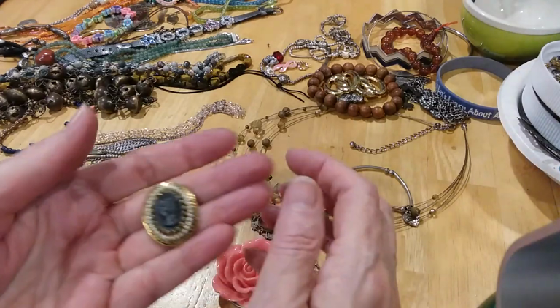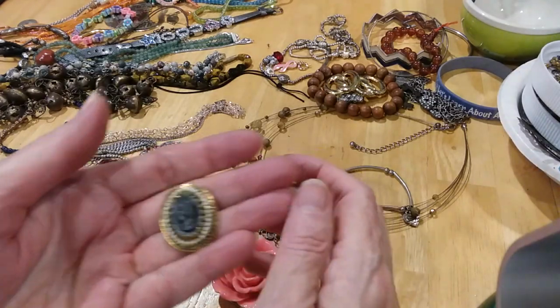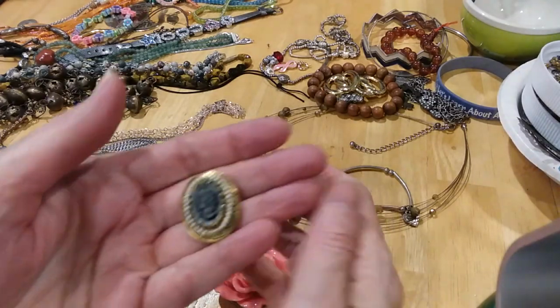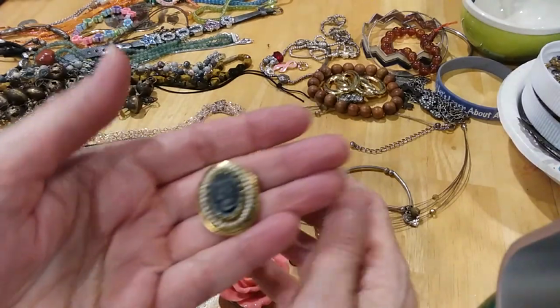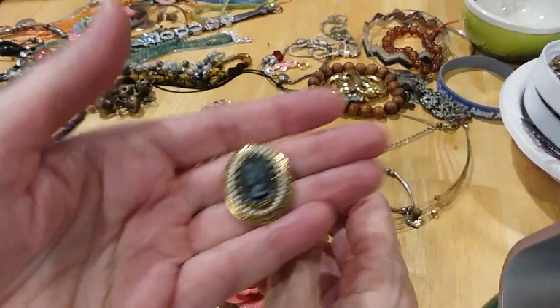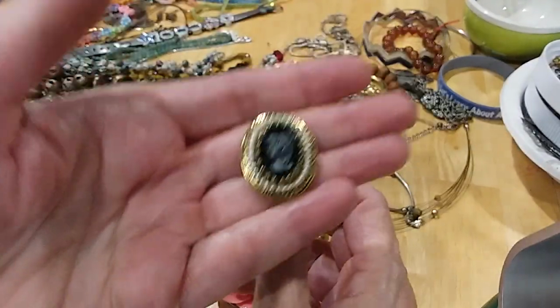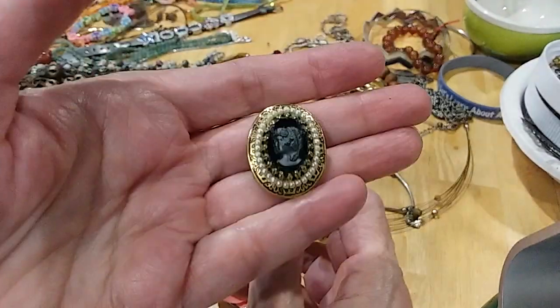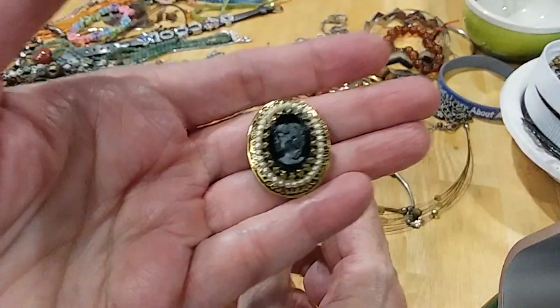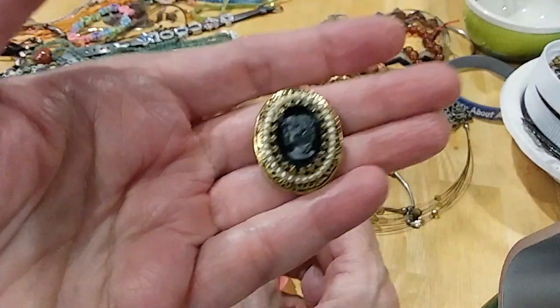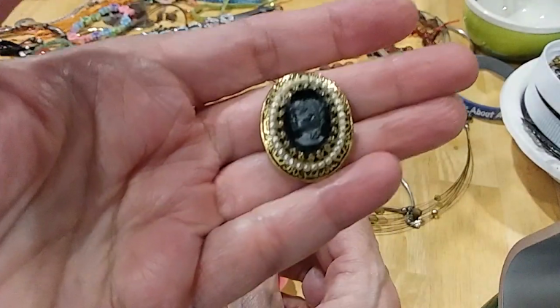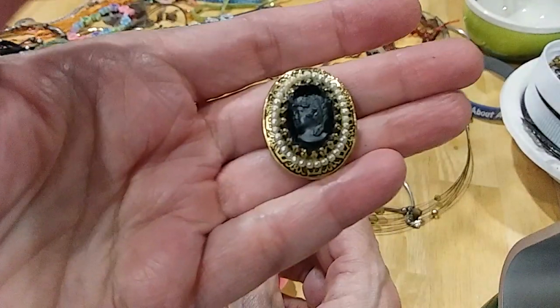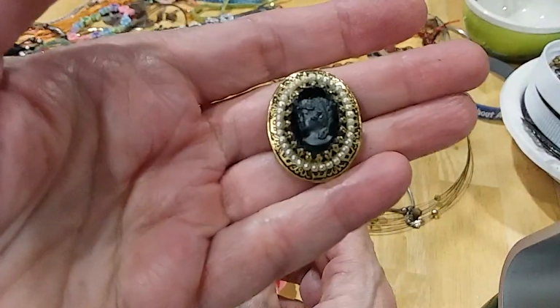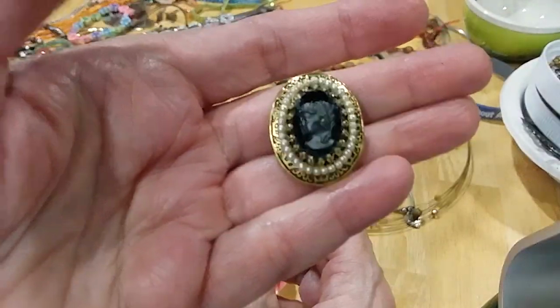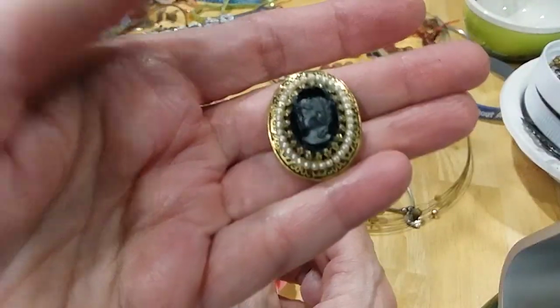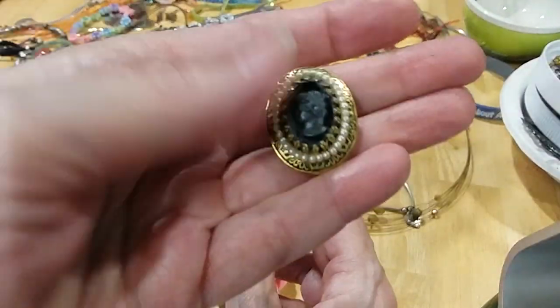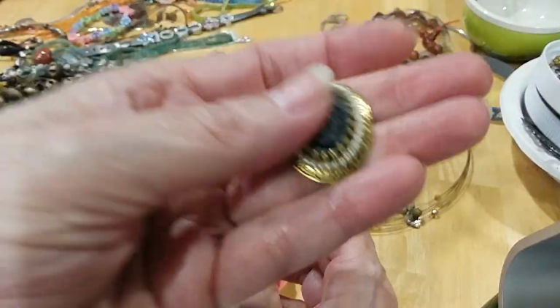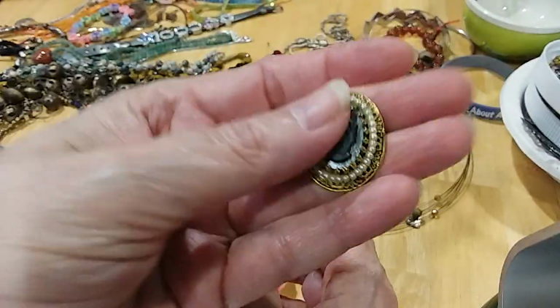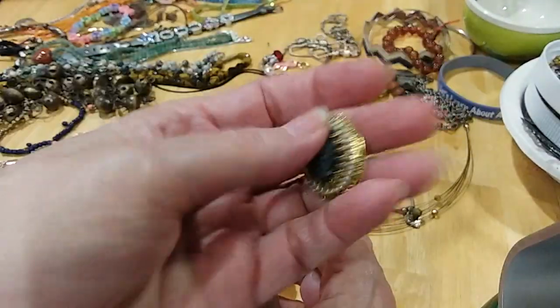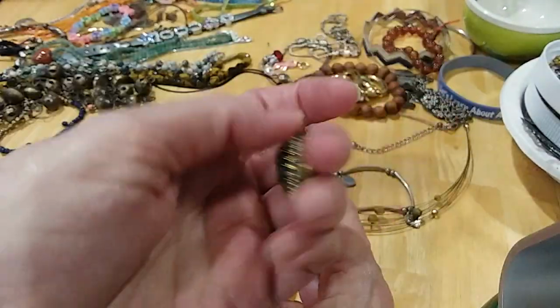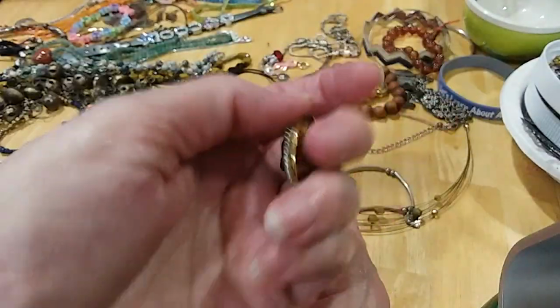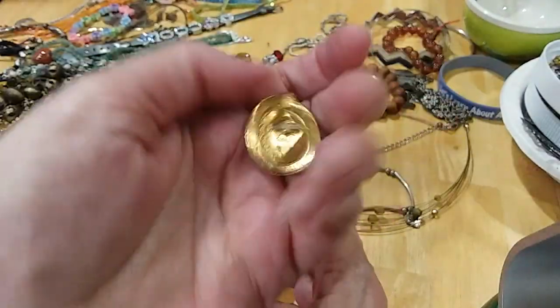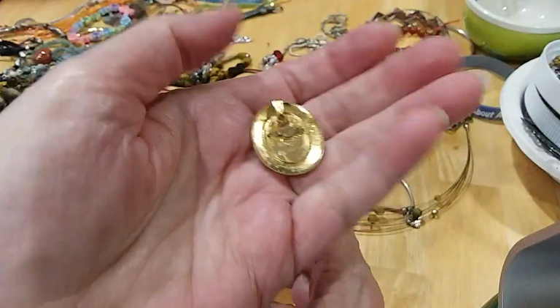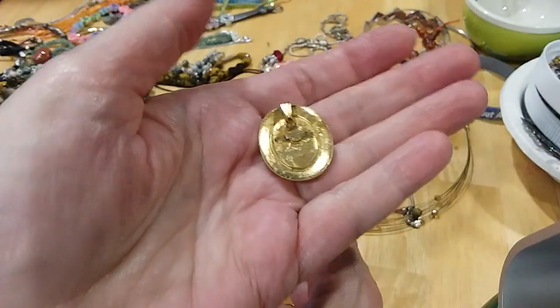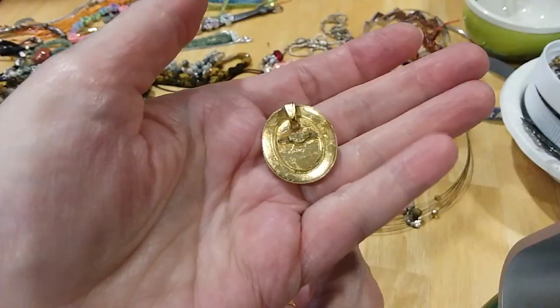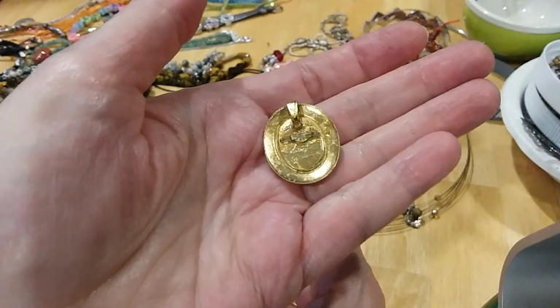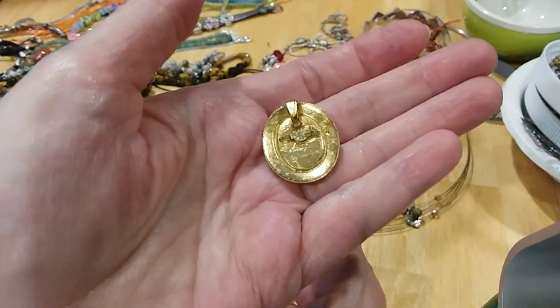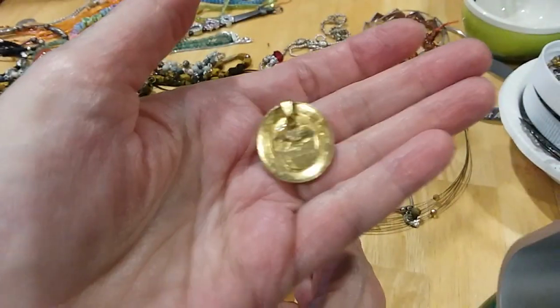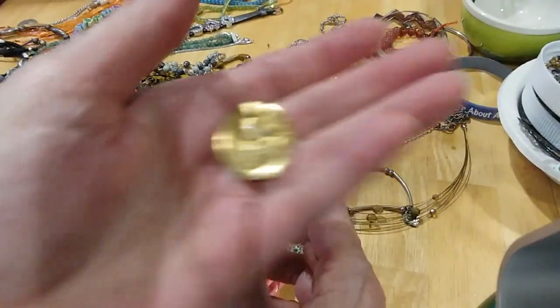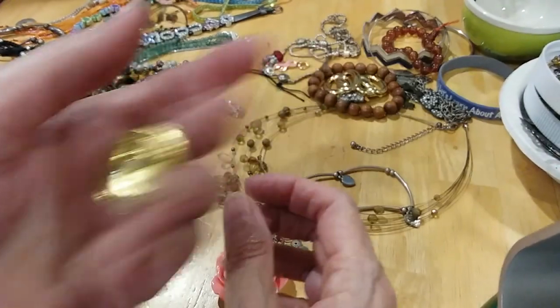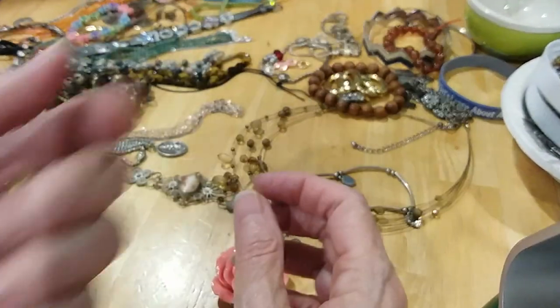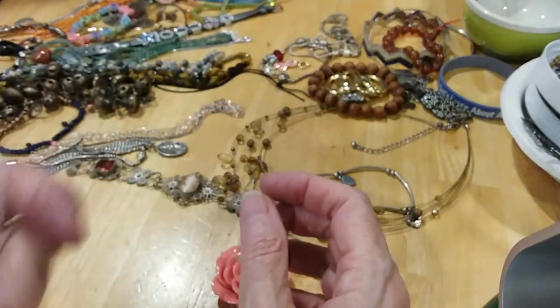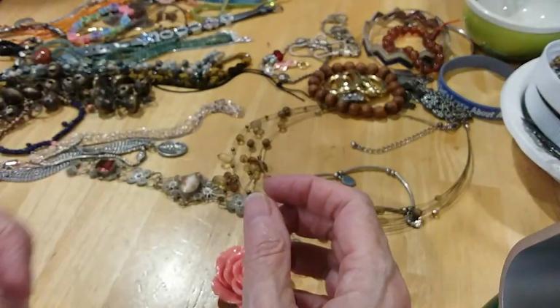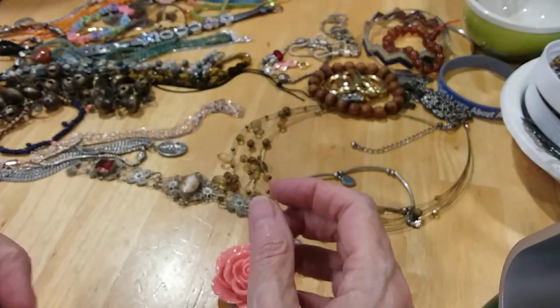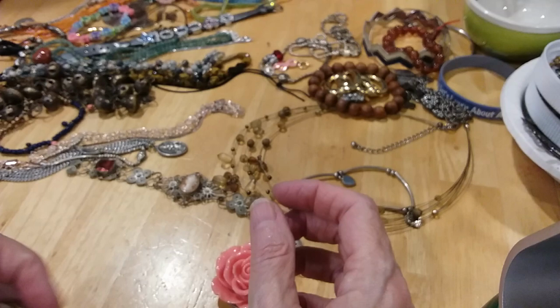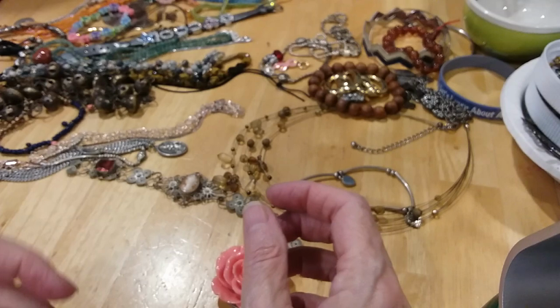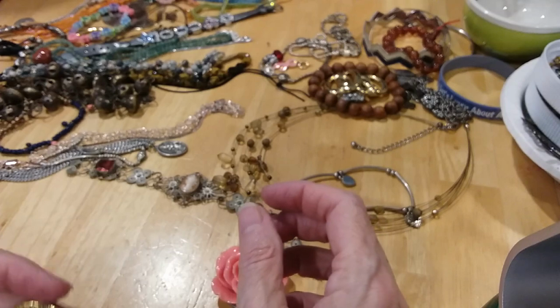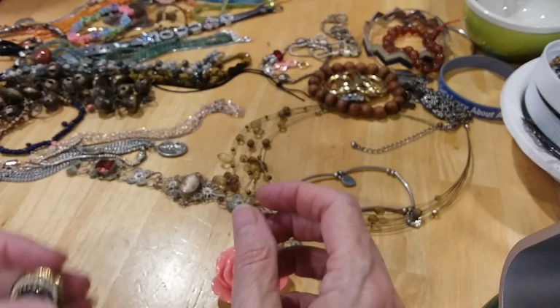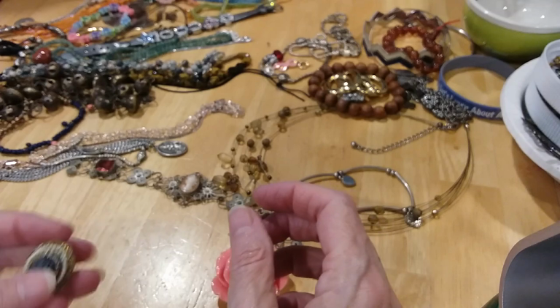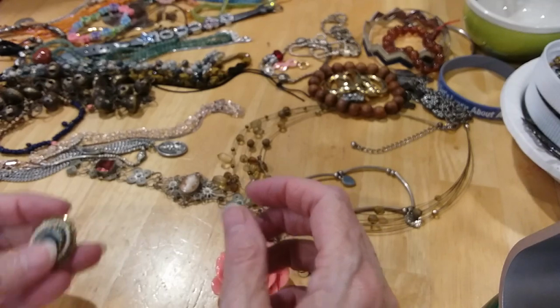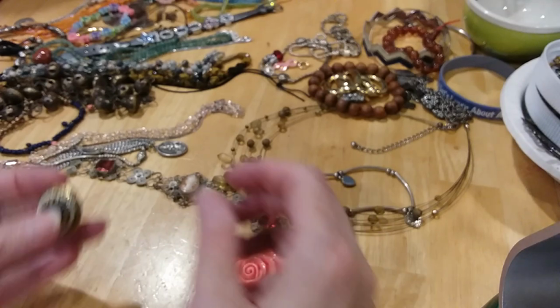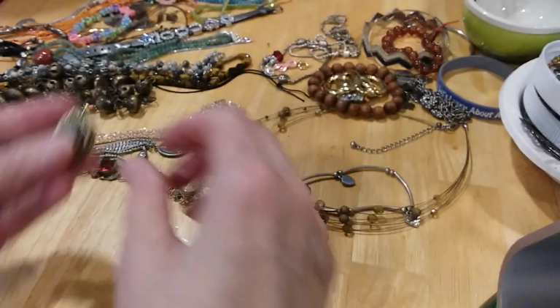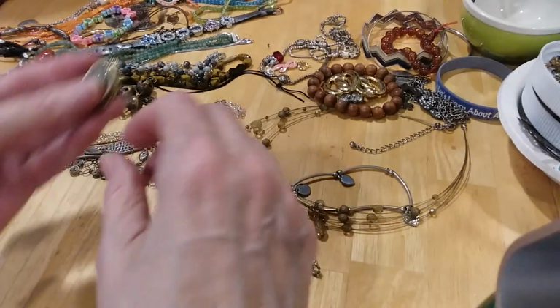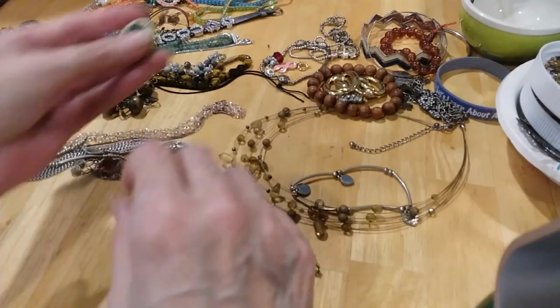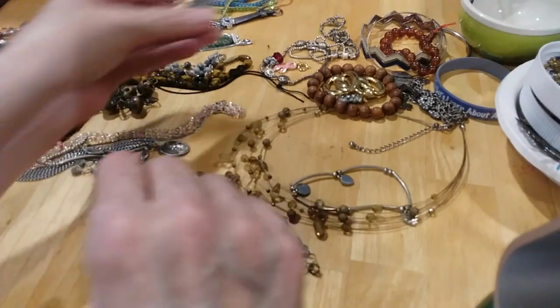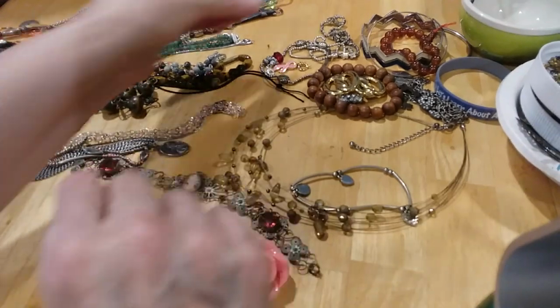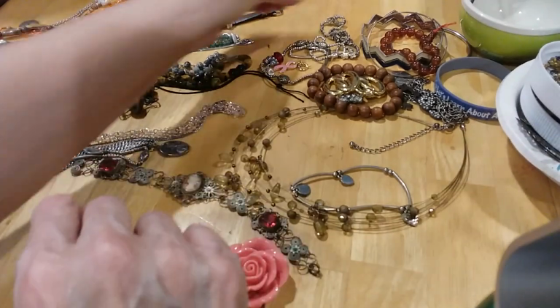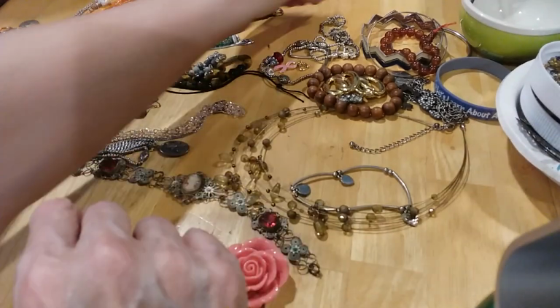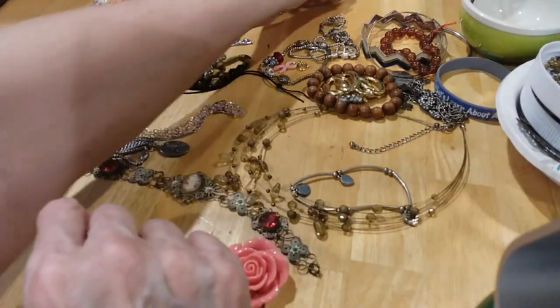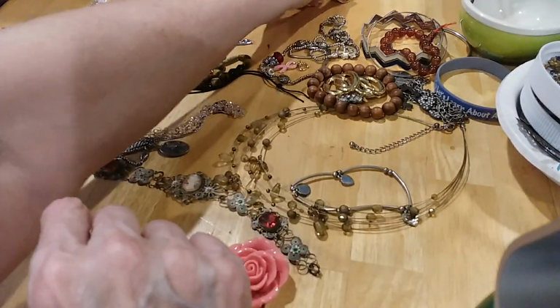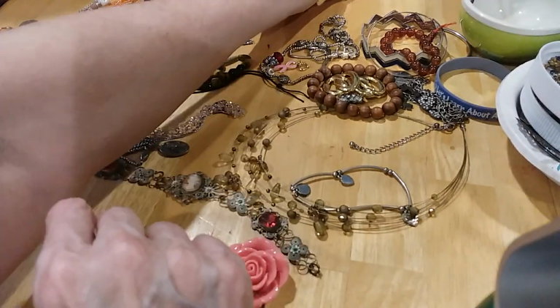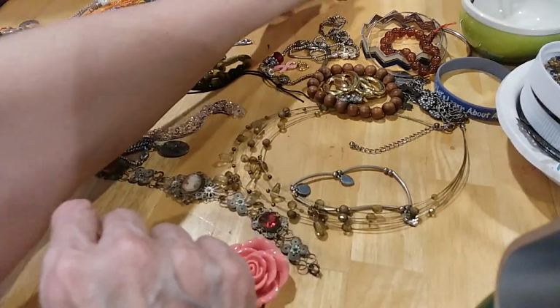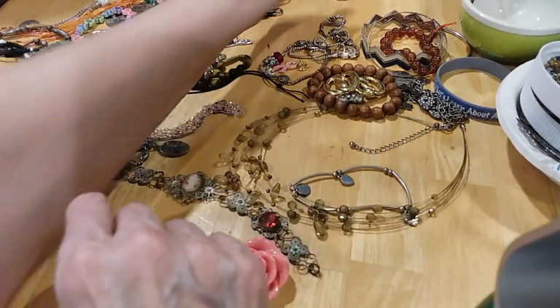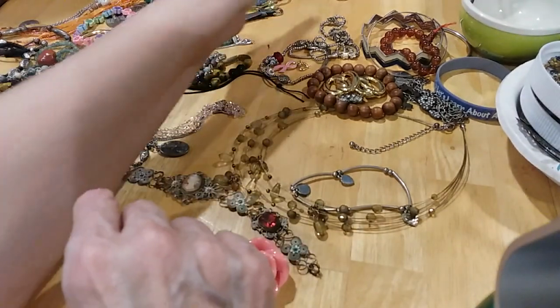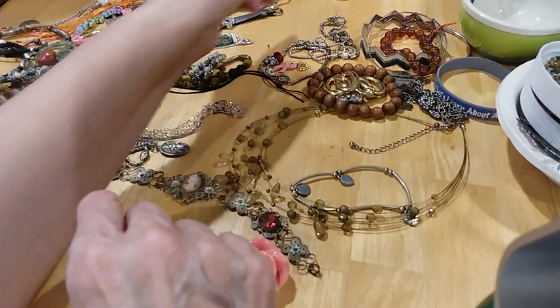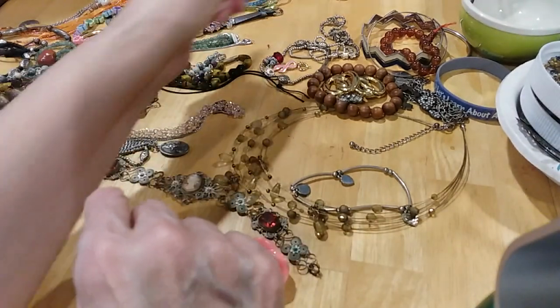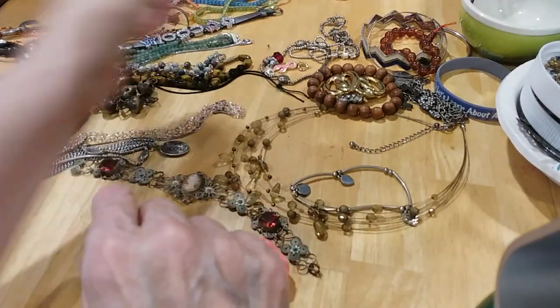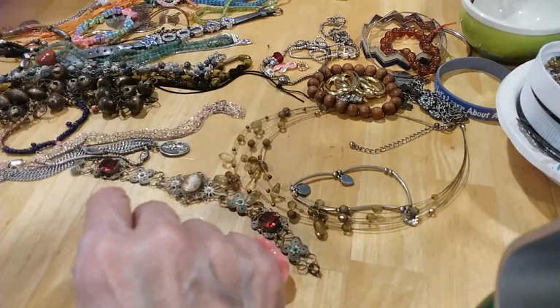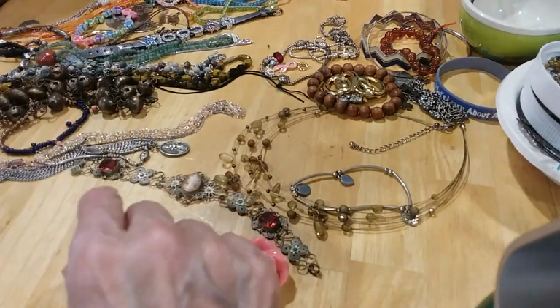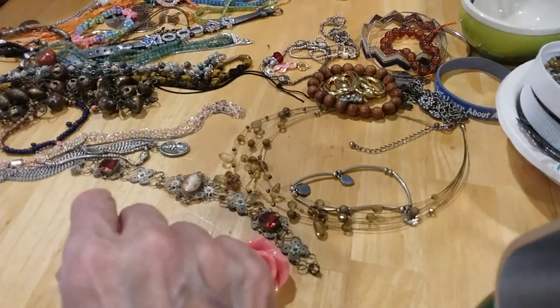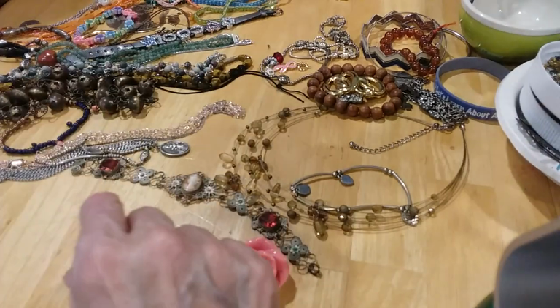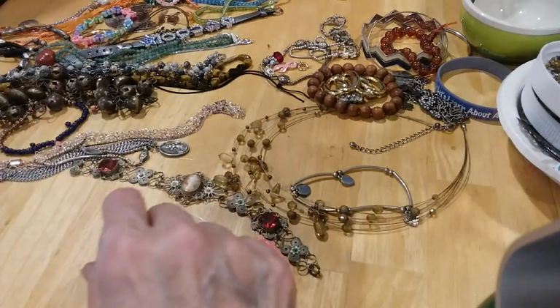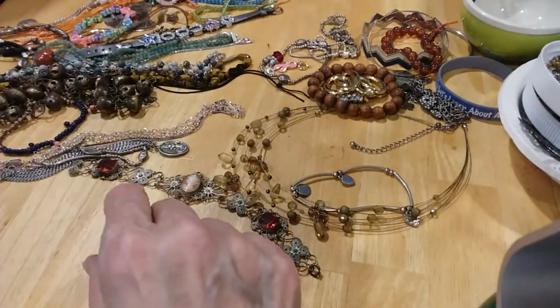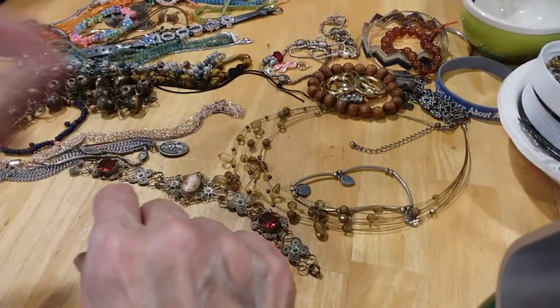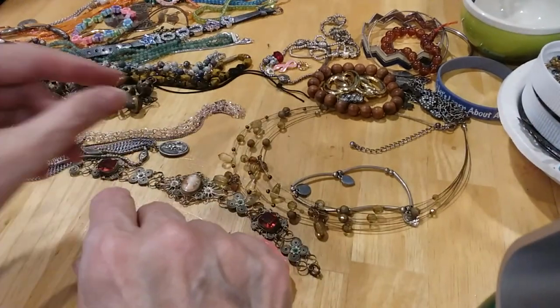We're going to keep this little cameo piece — it's a pendant necklace. Put that in the pendant area.